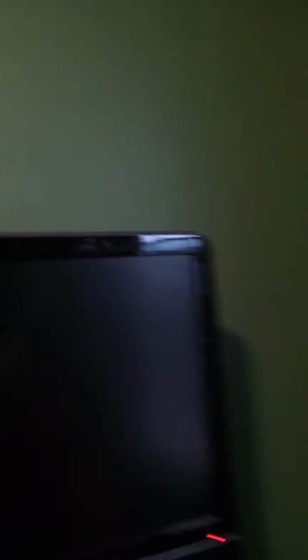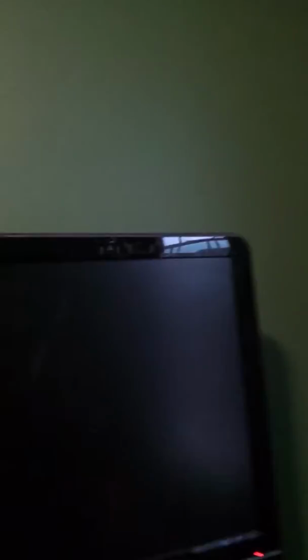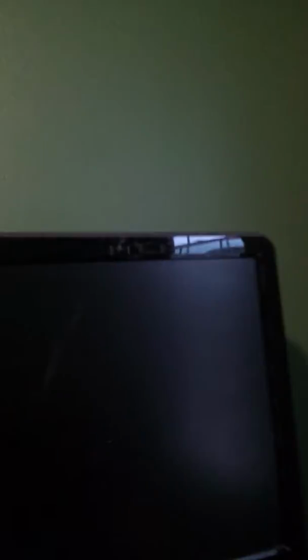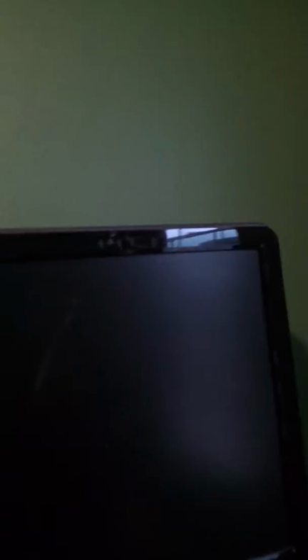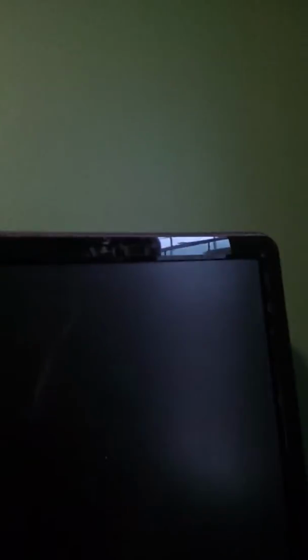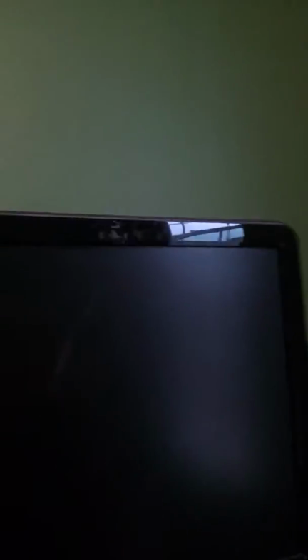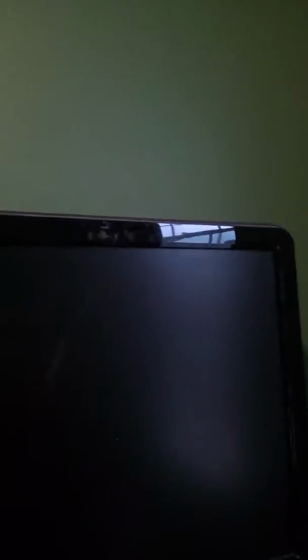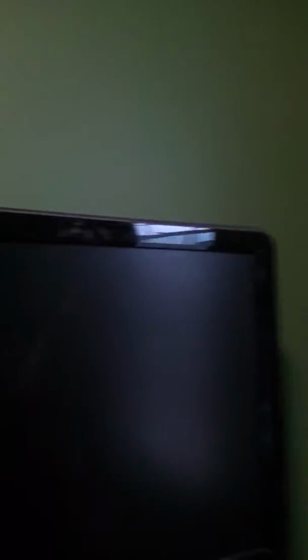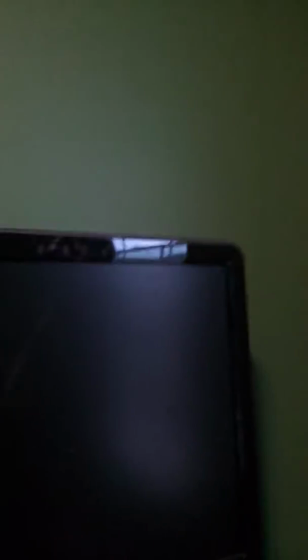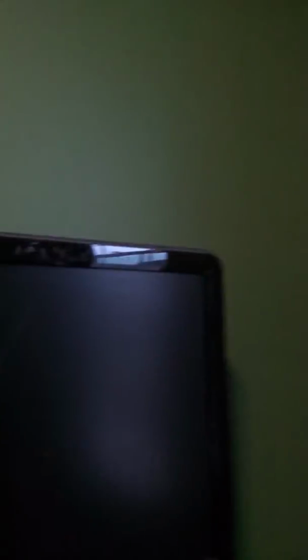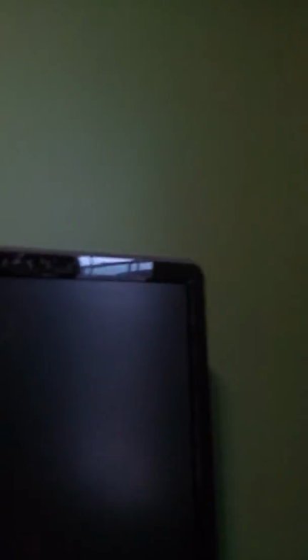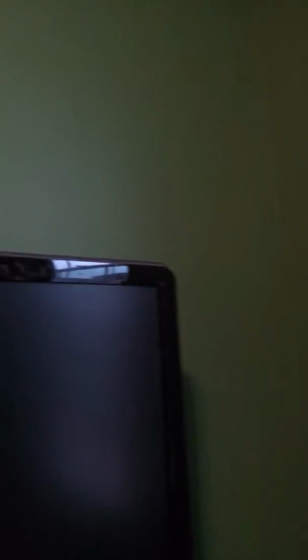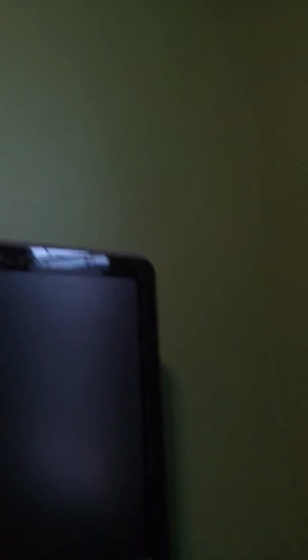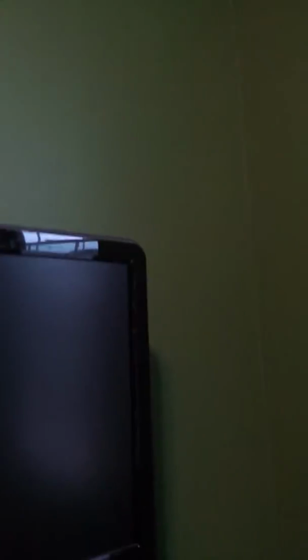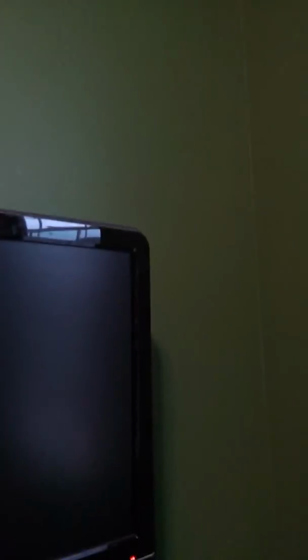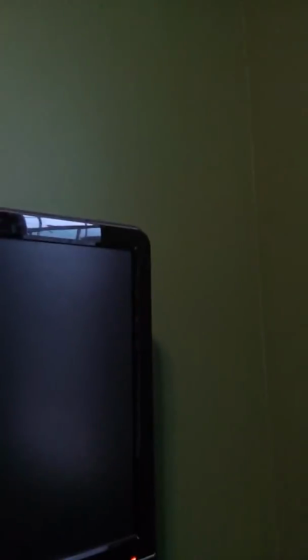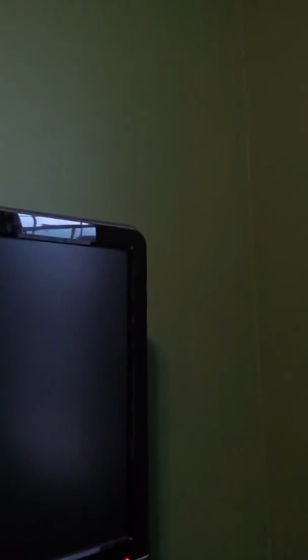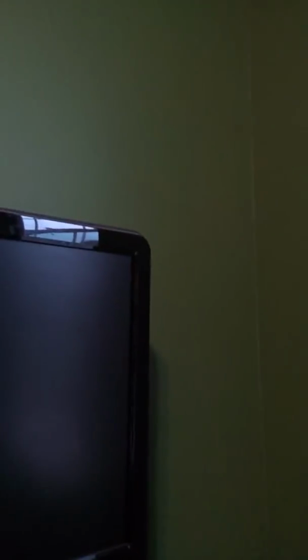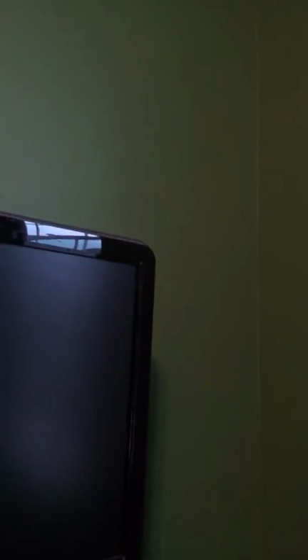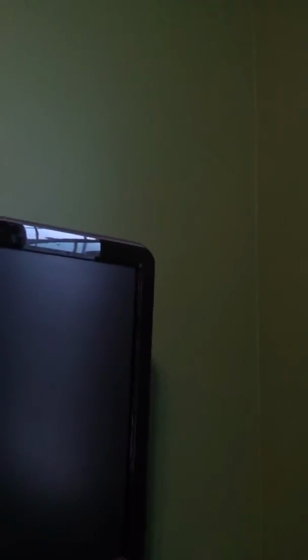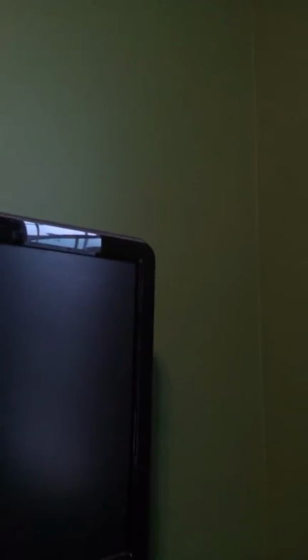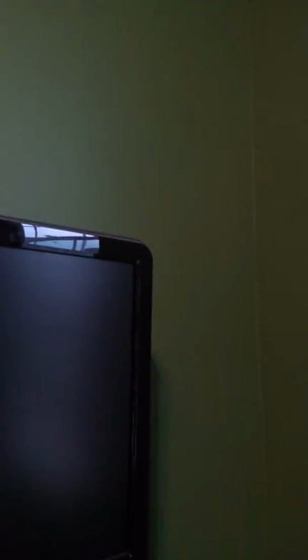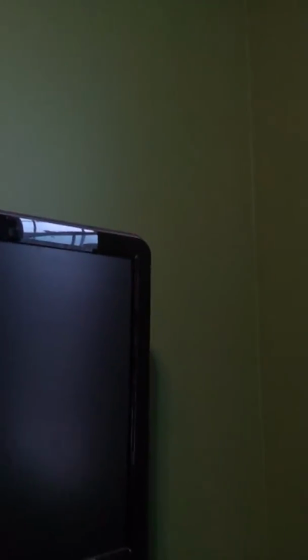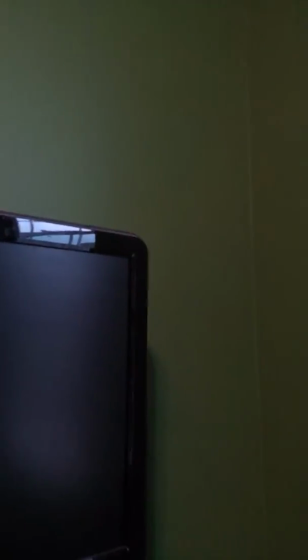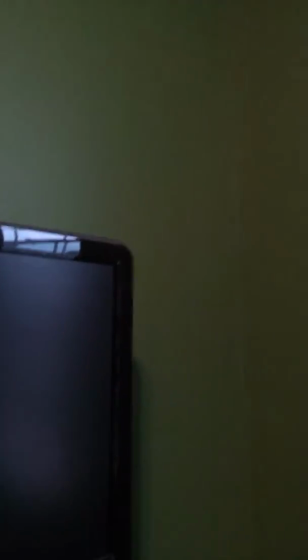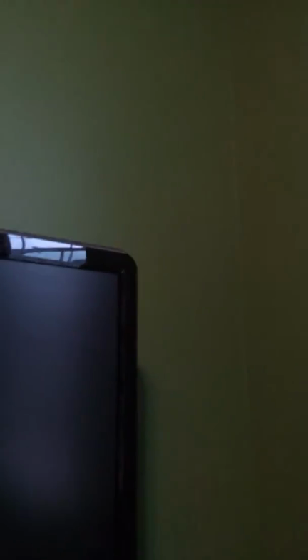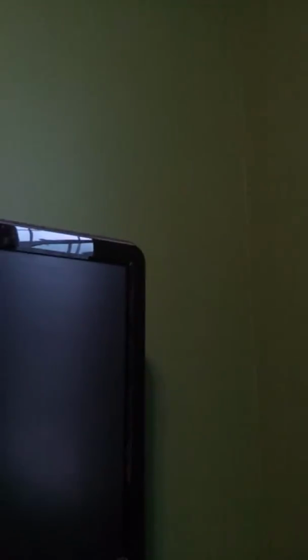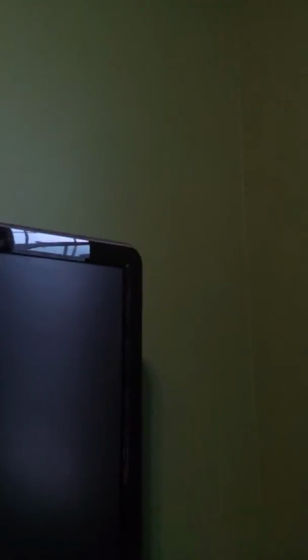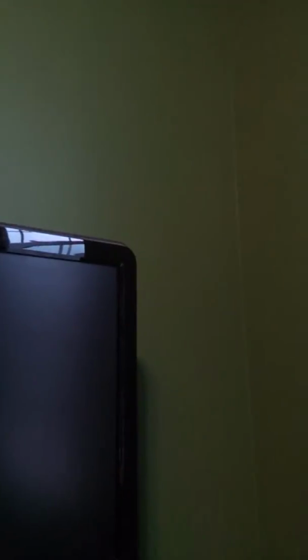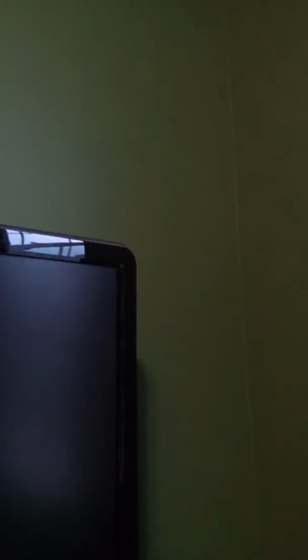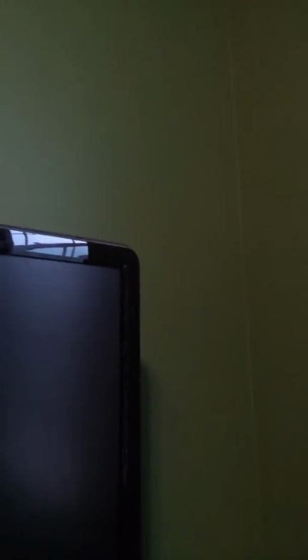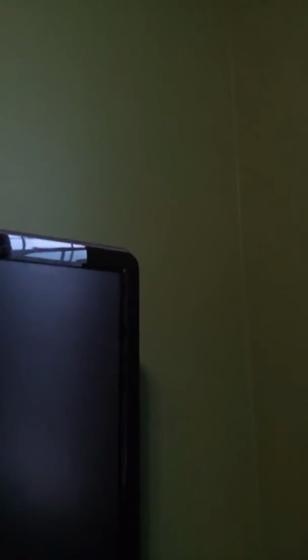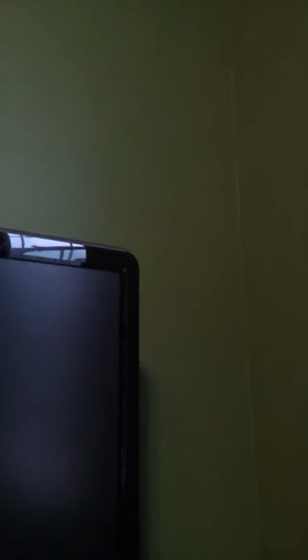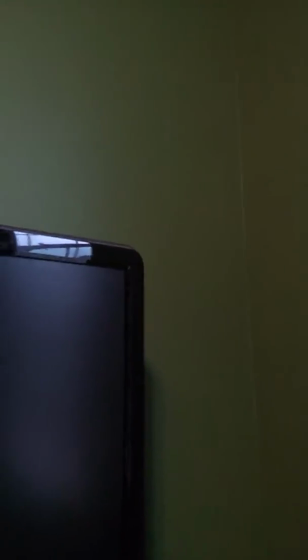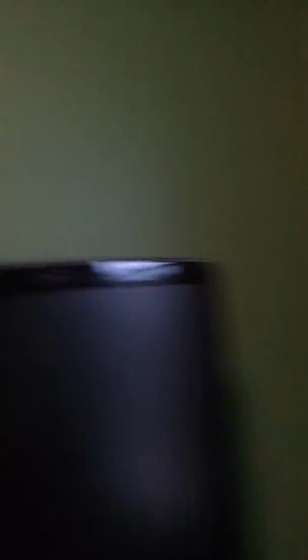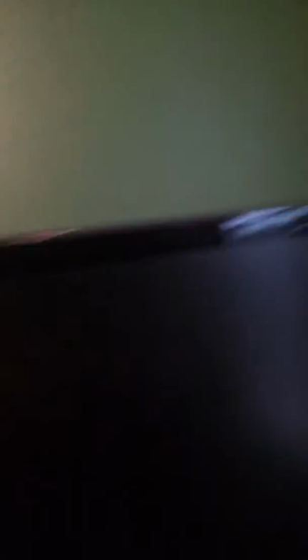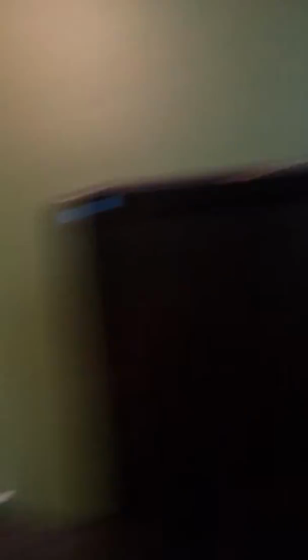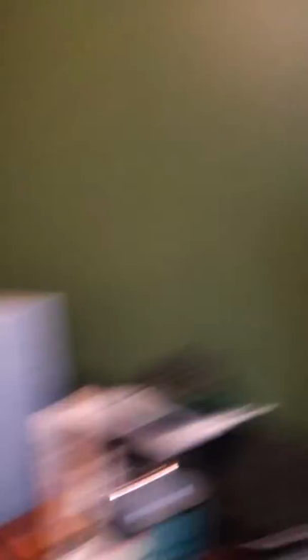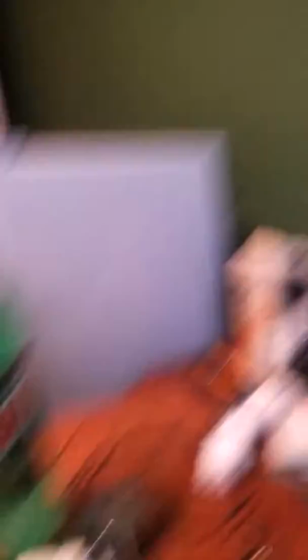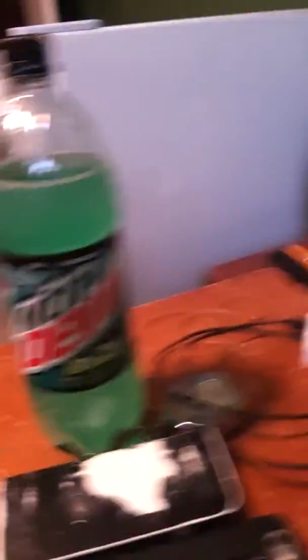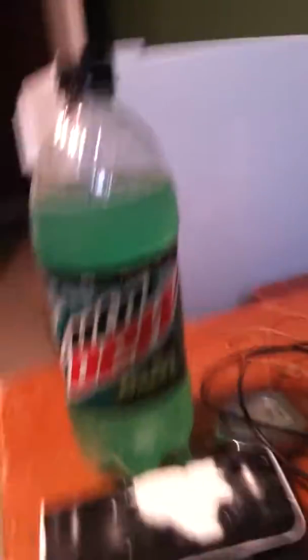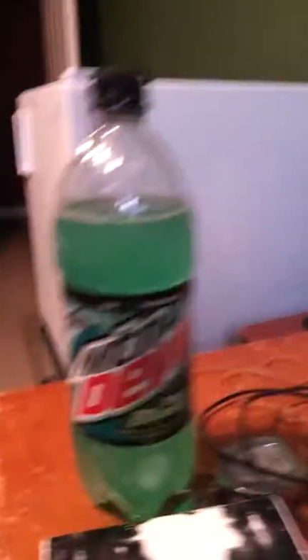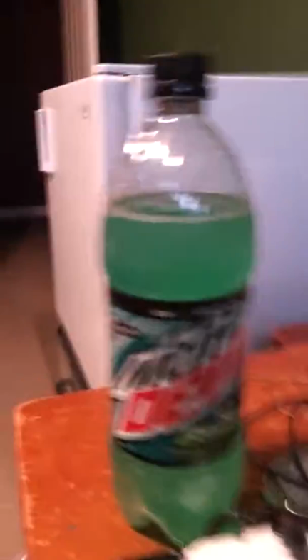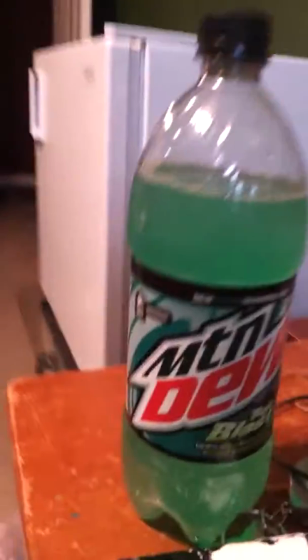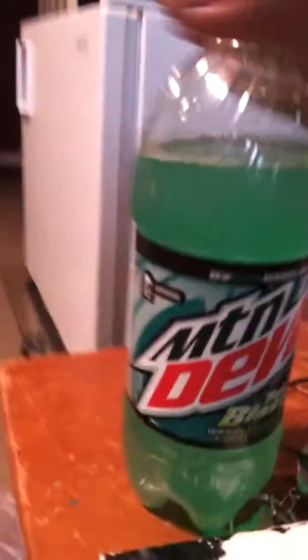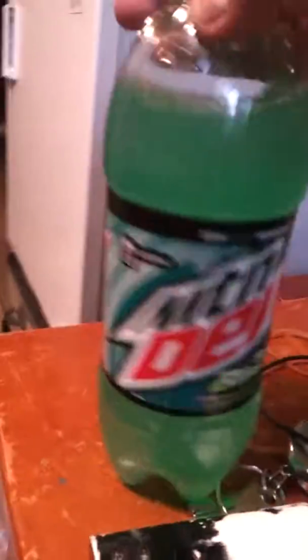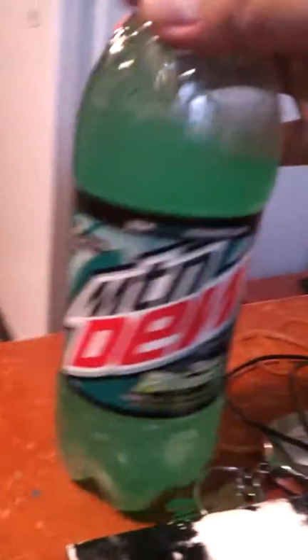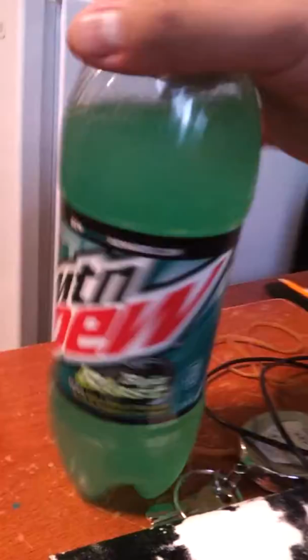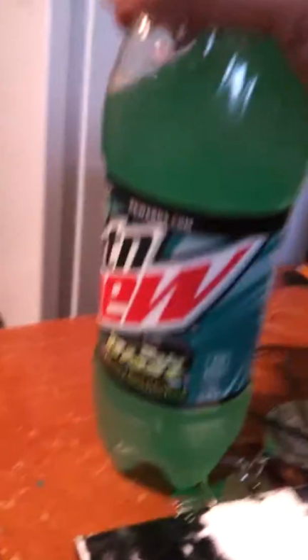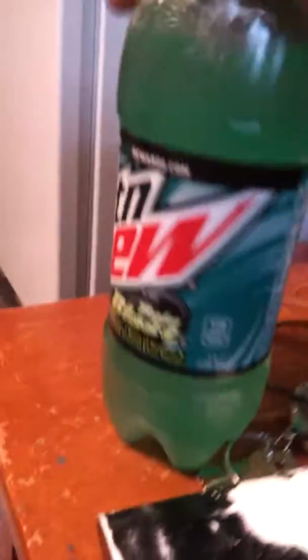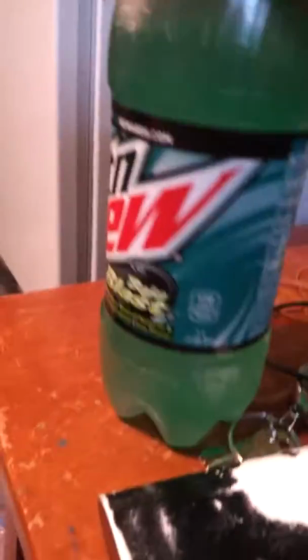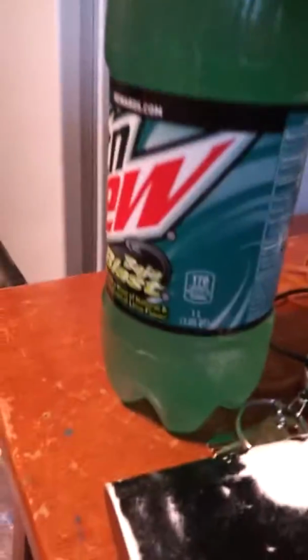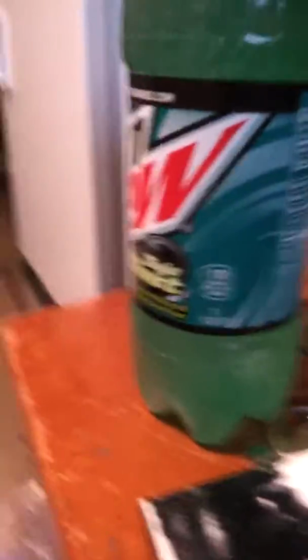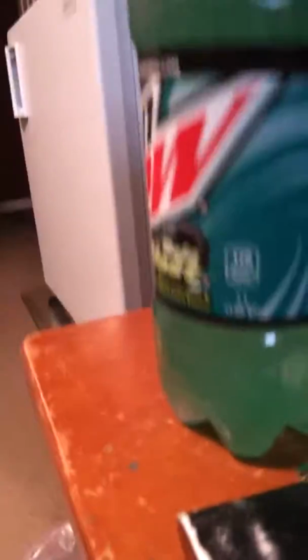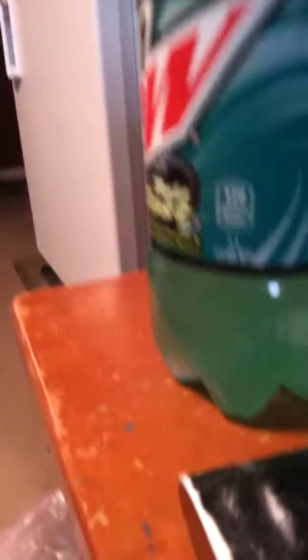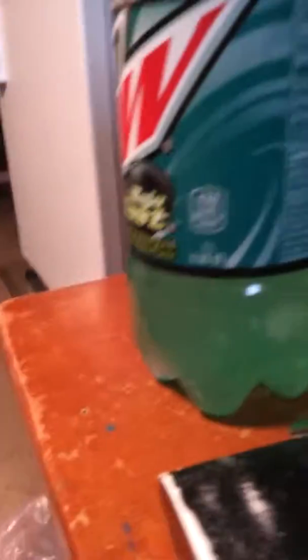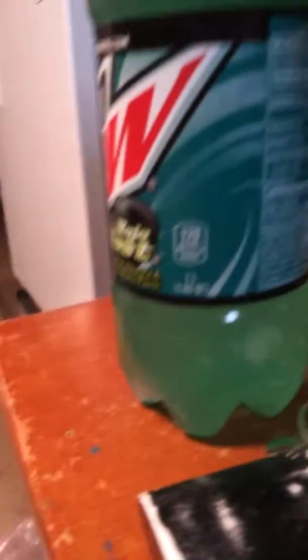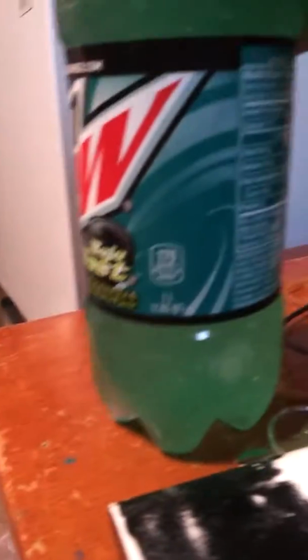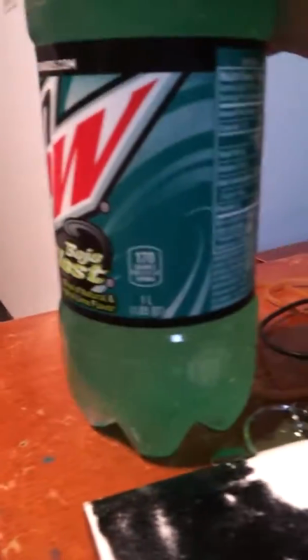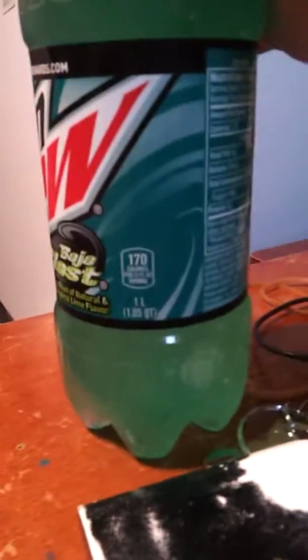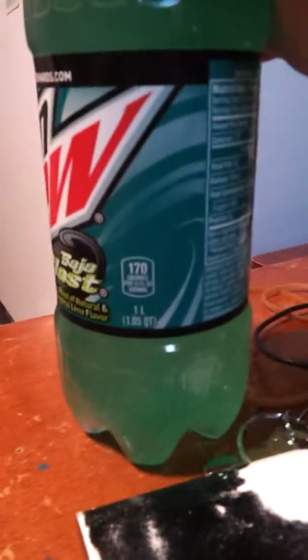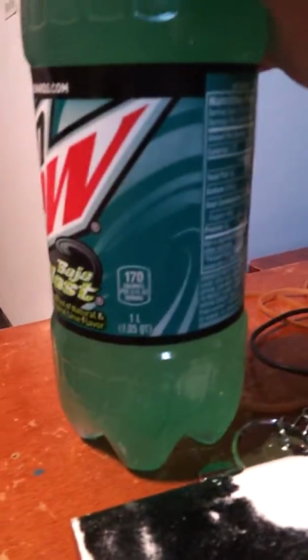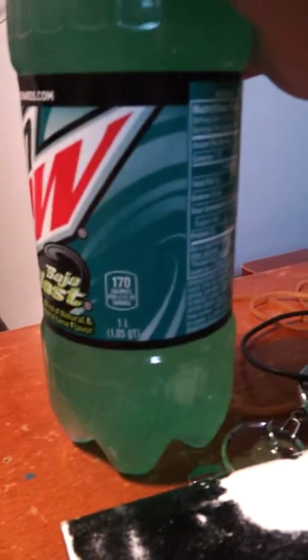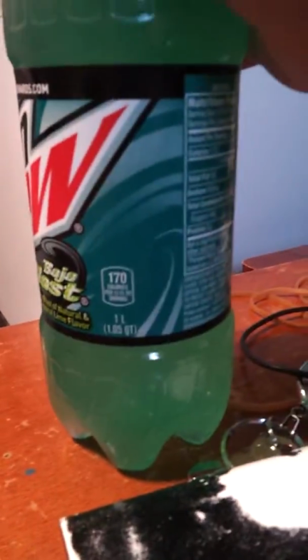Hello guys, it's me Chris. Guess what I got — I got Mountain Dew Baja Blast, one liter bottle.